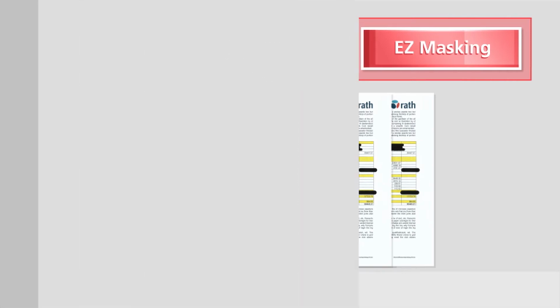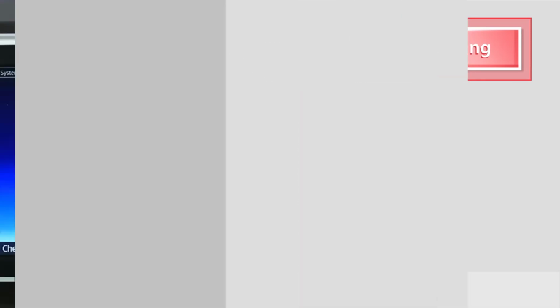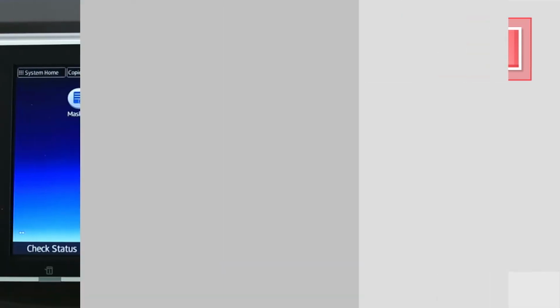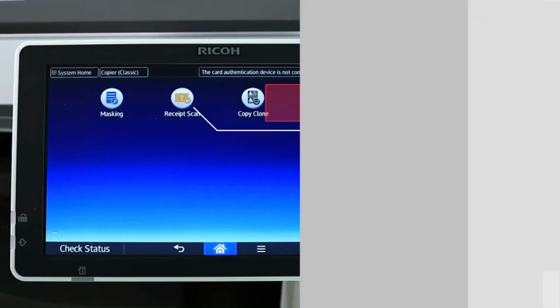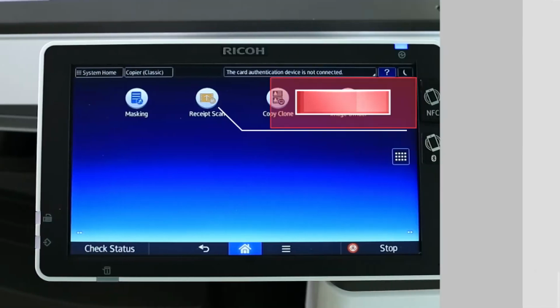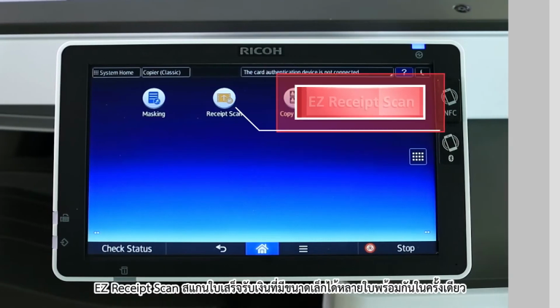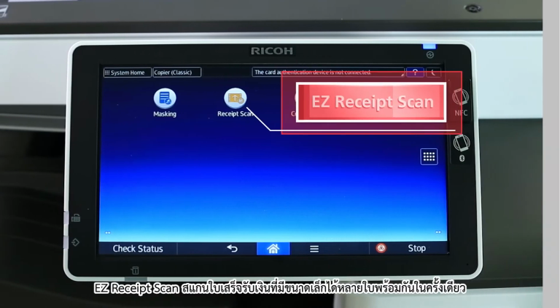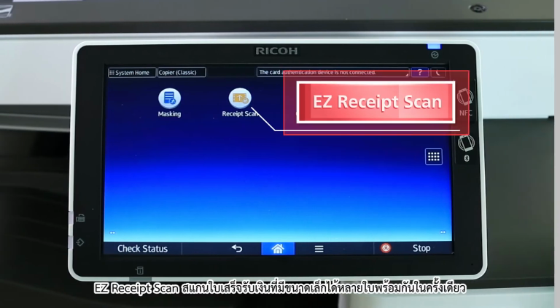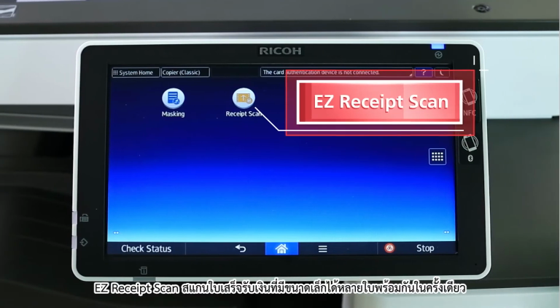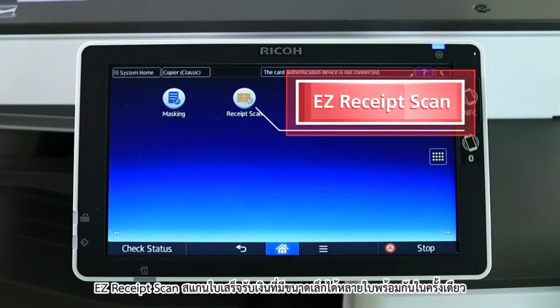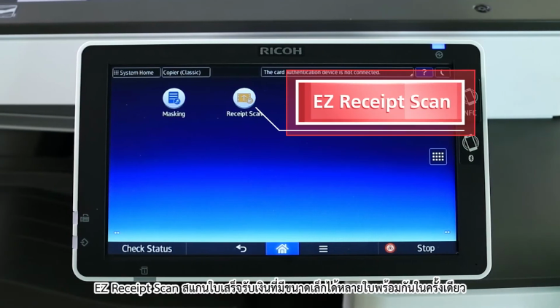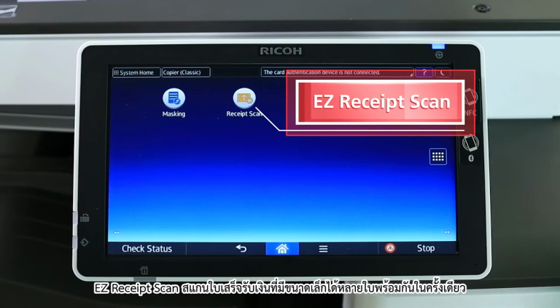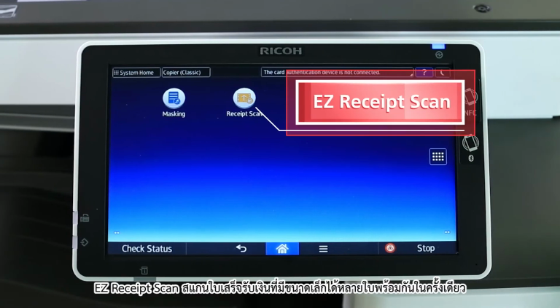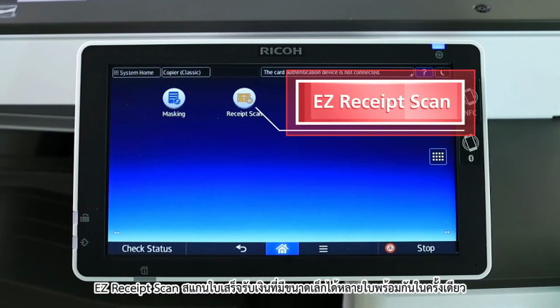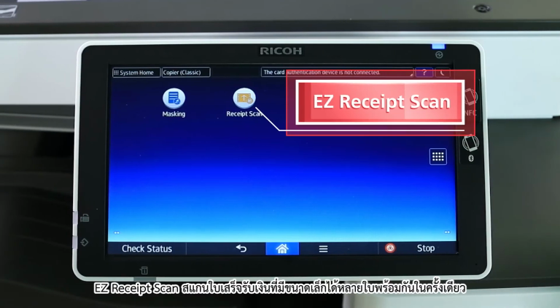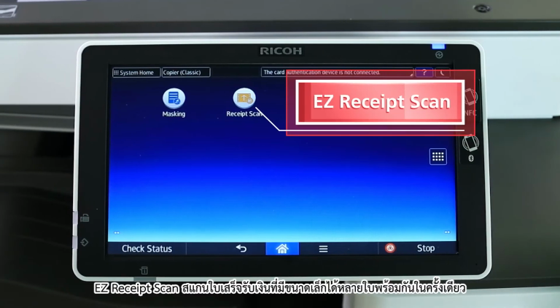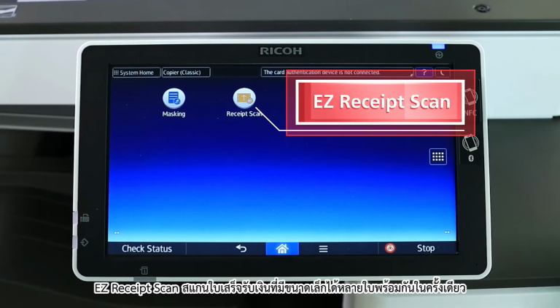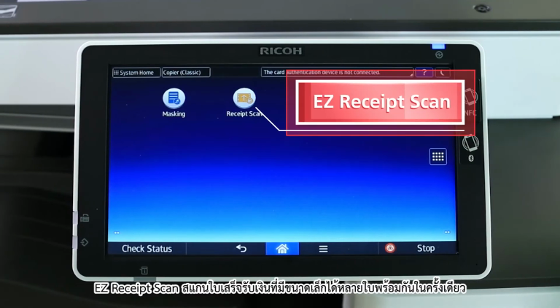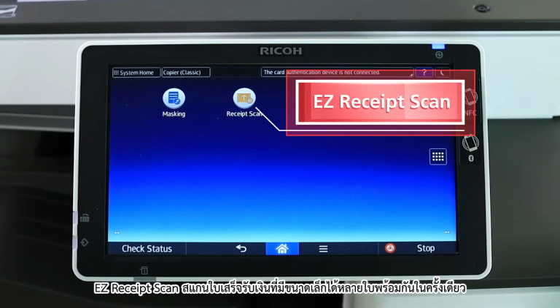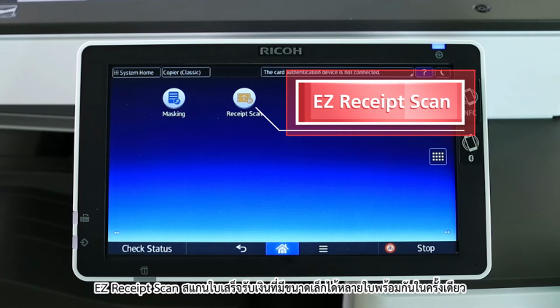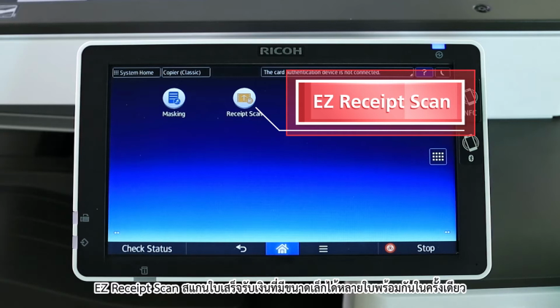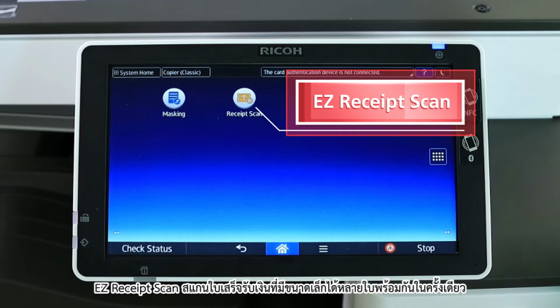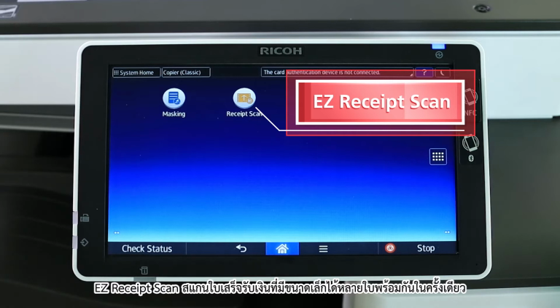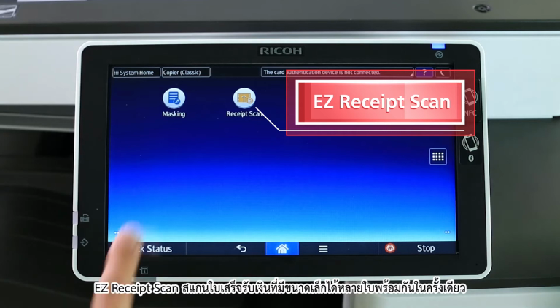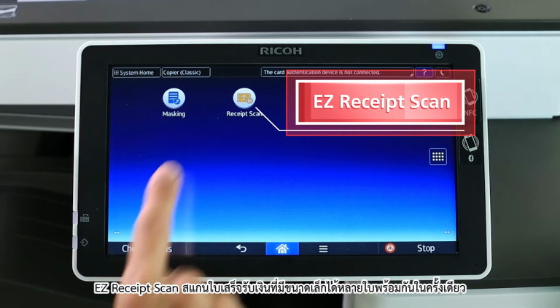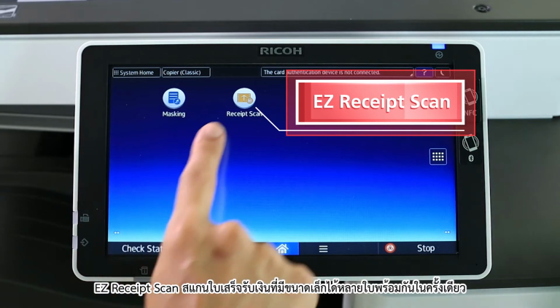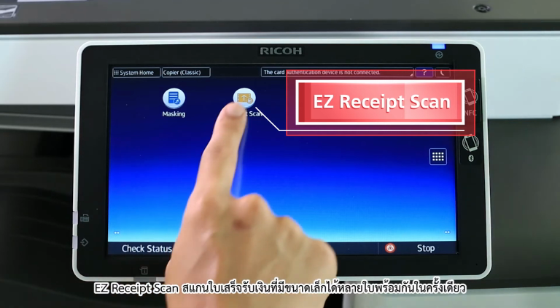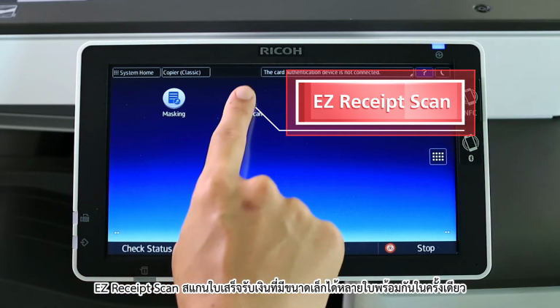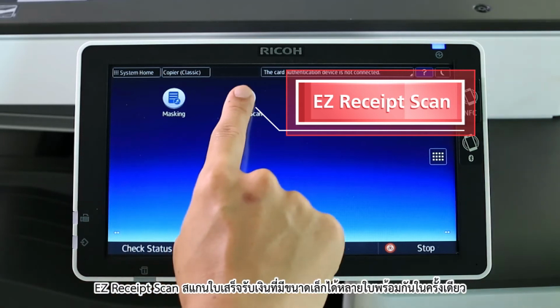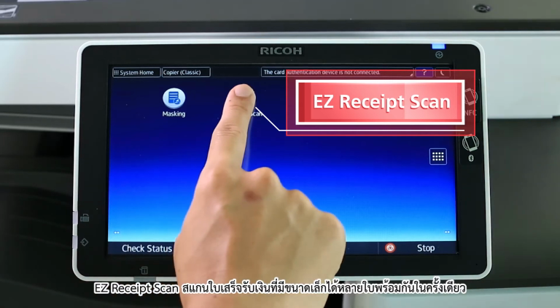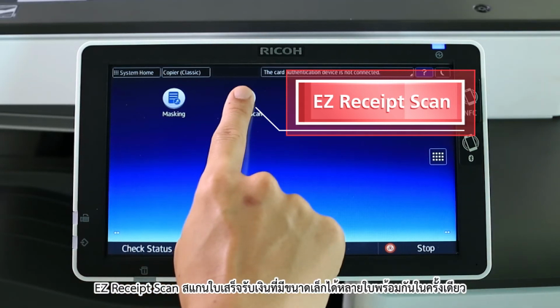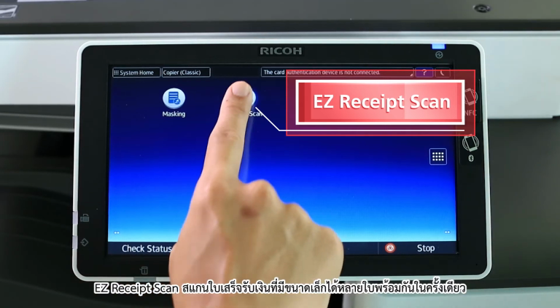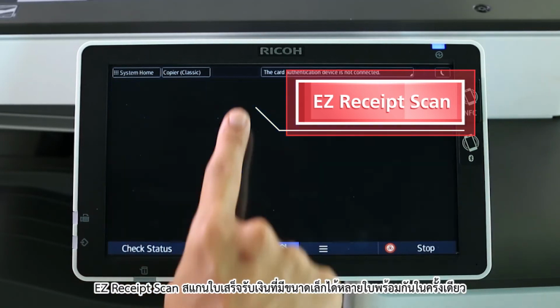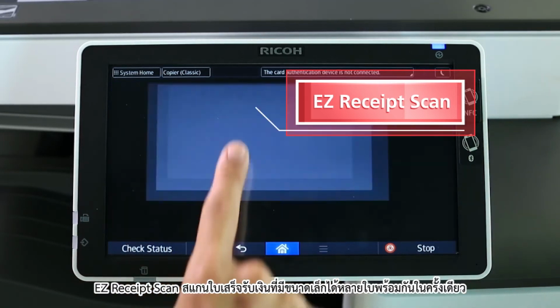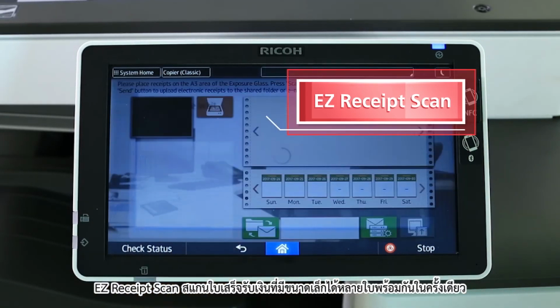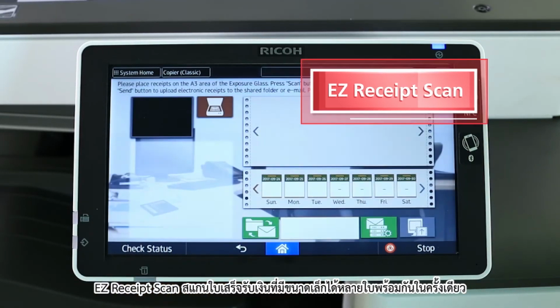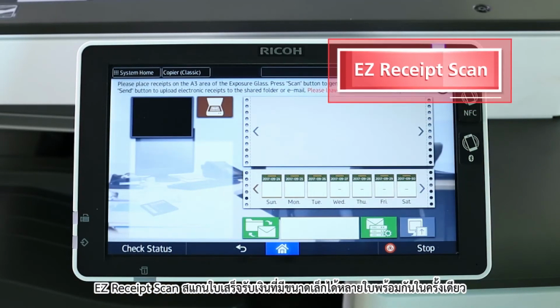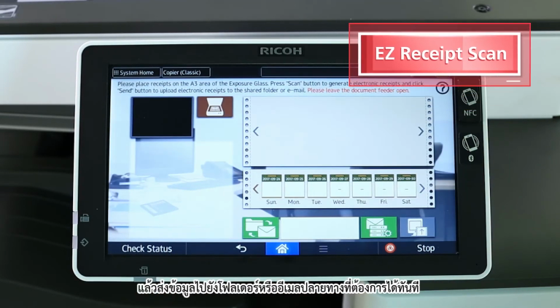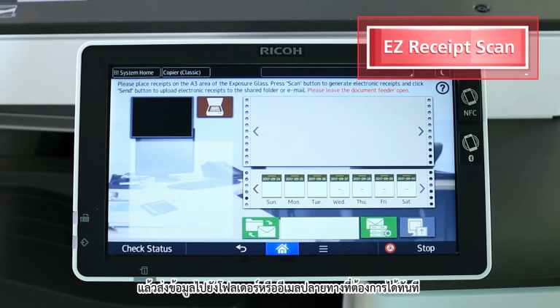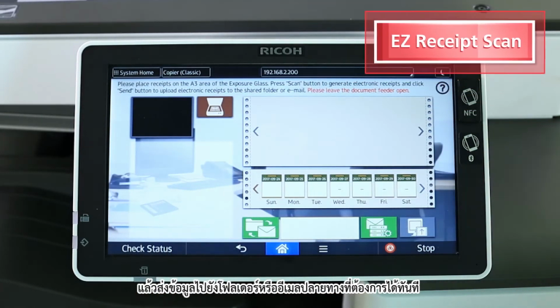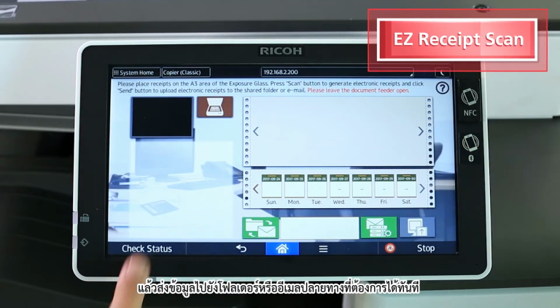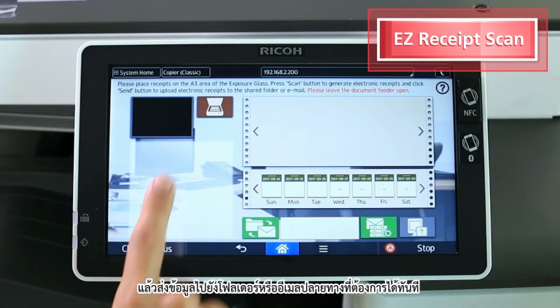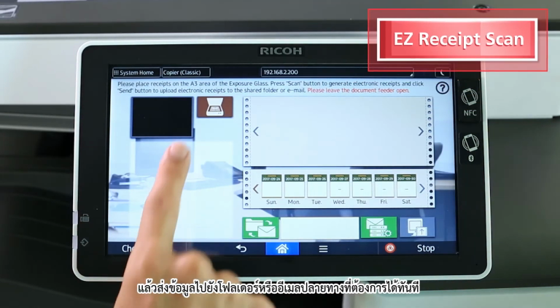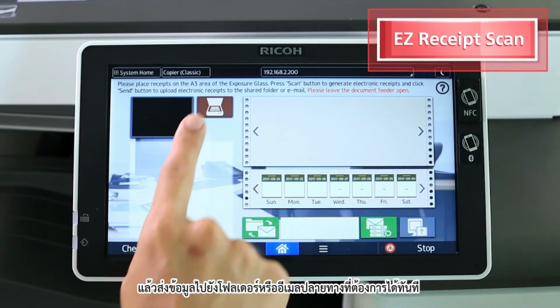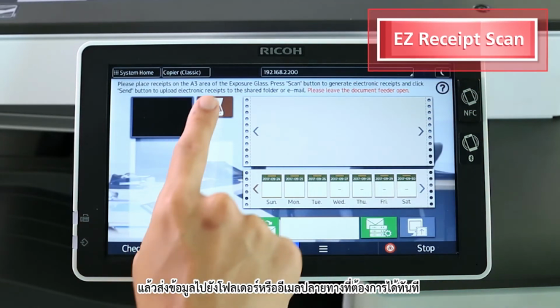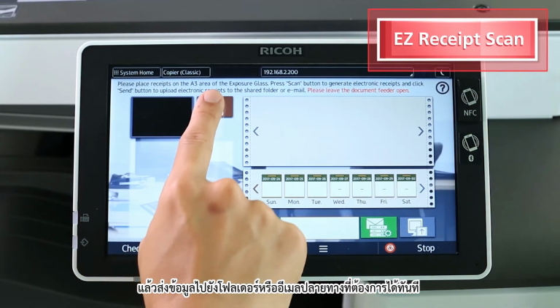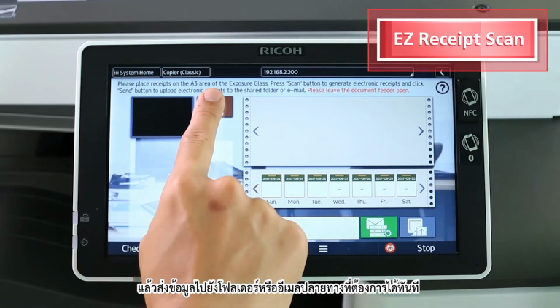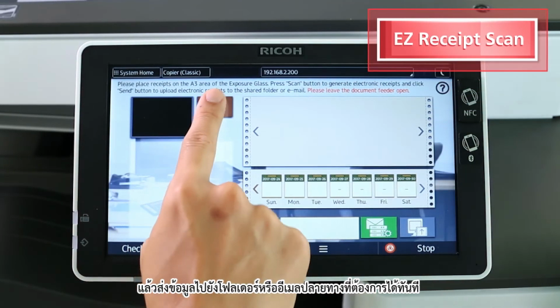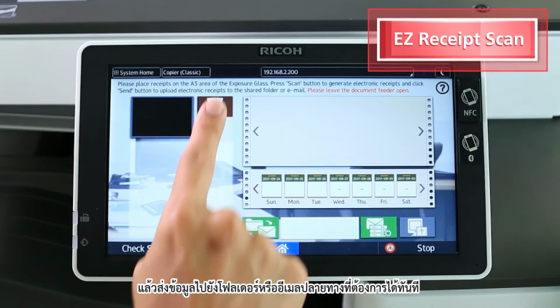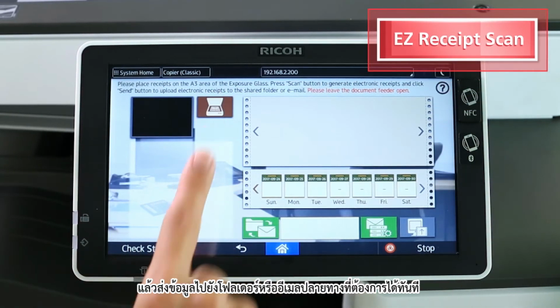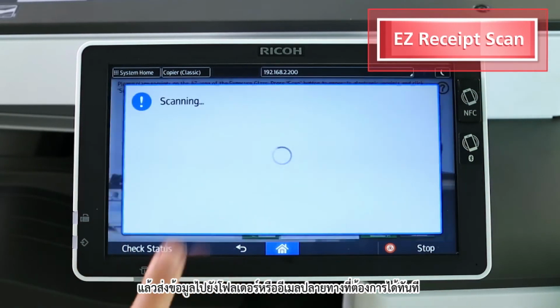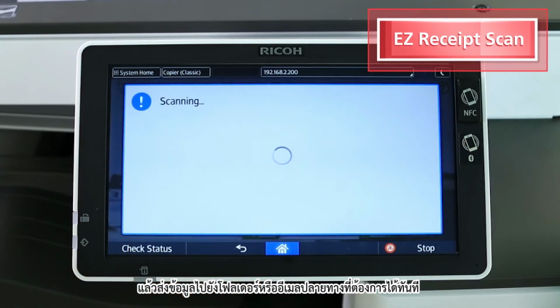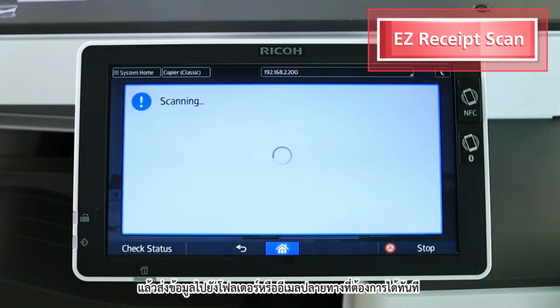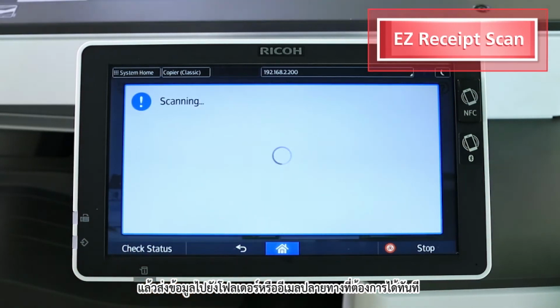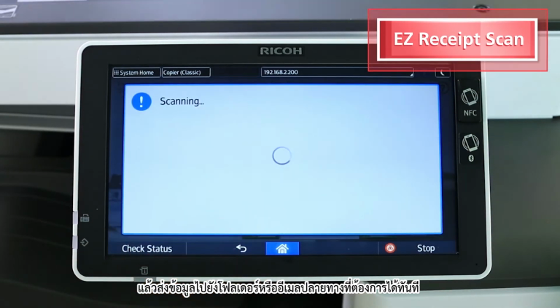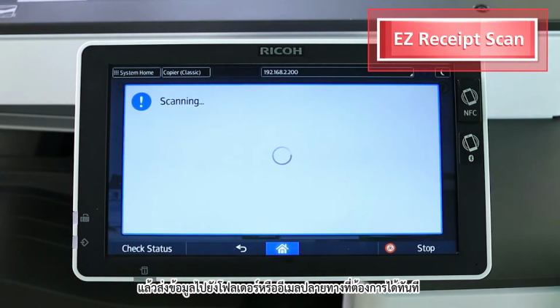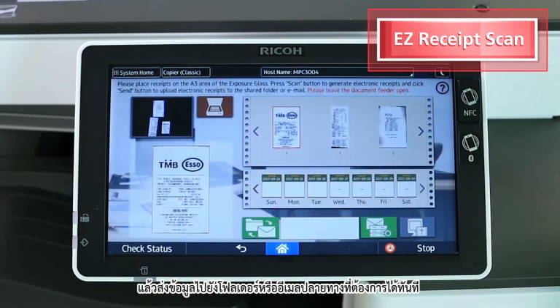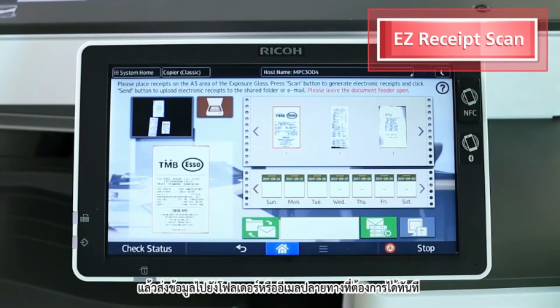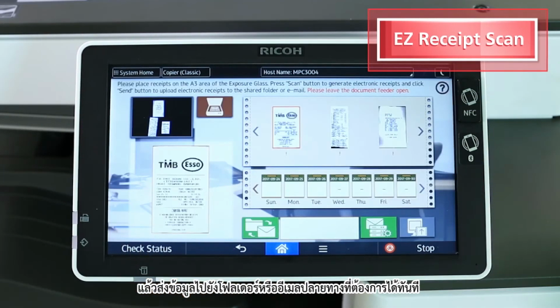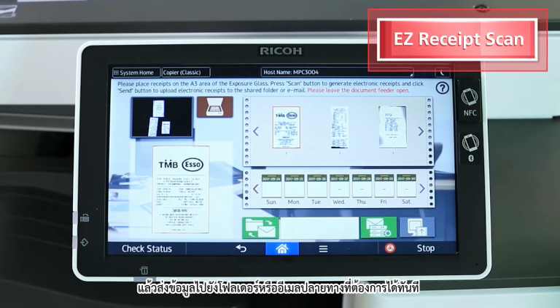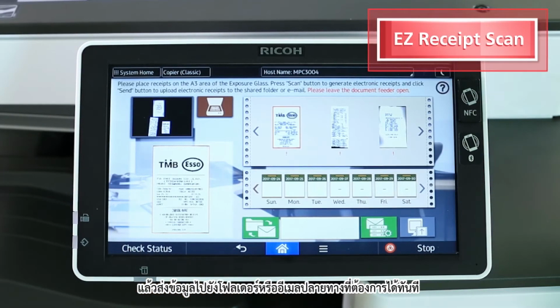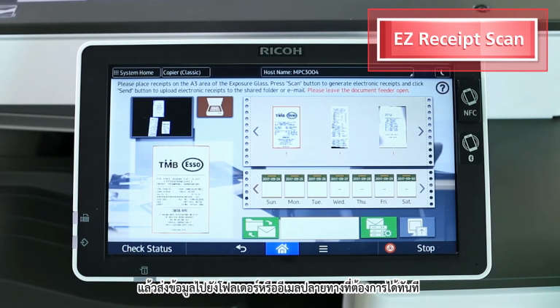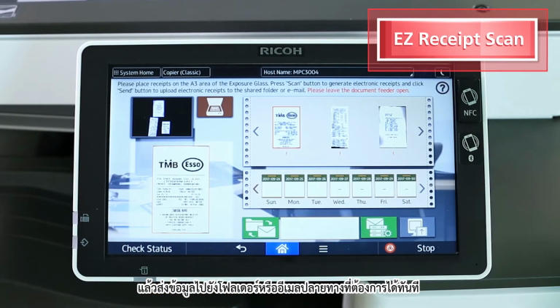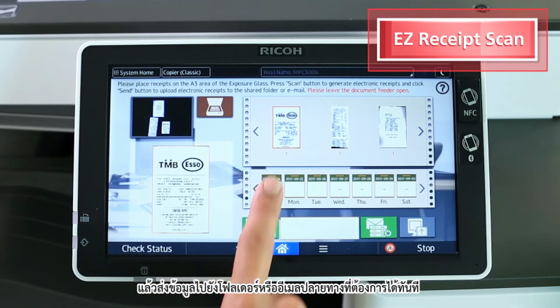Easy Receipt Scan — scan multiple receipts and send to a specific destination at one go.